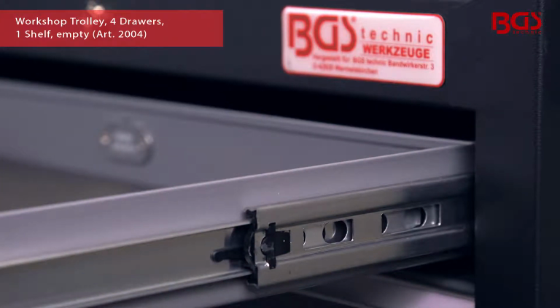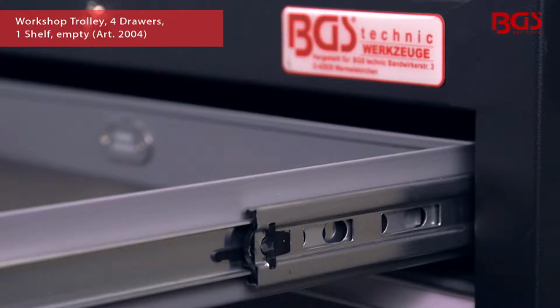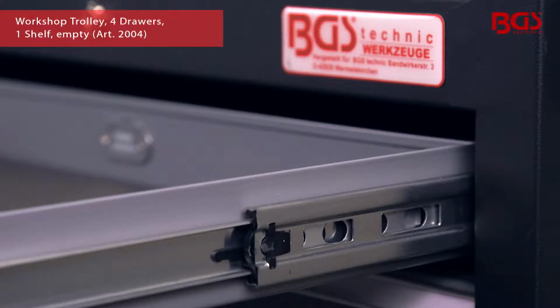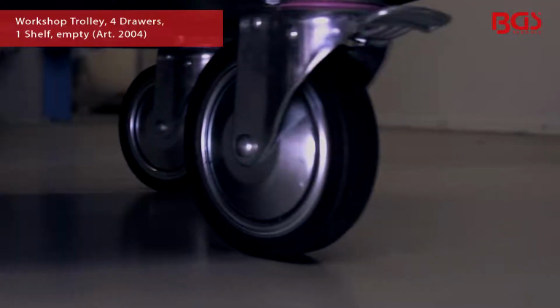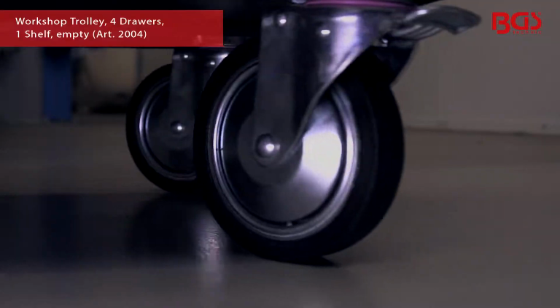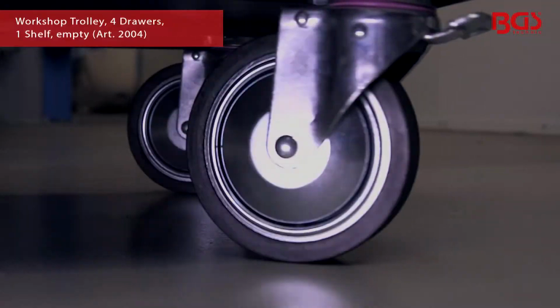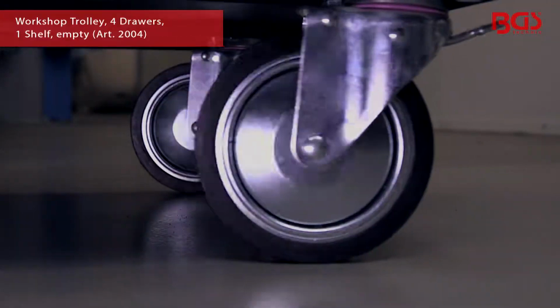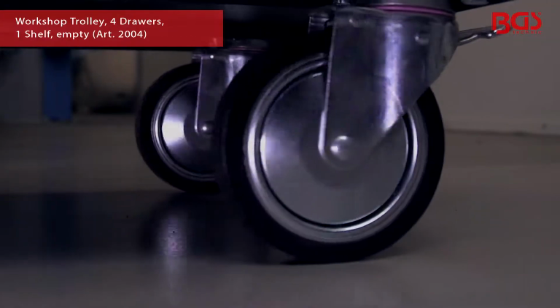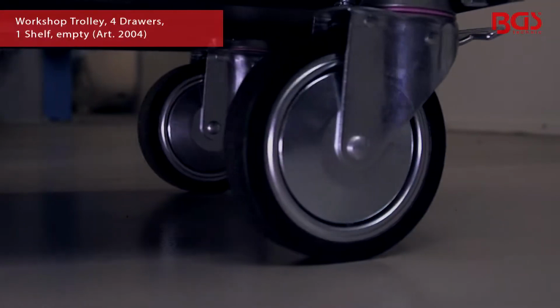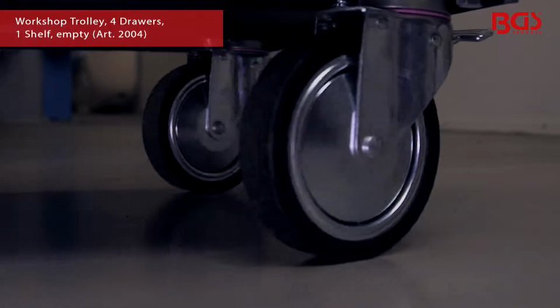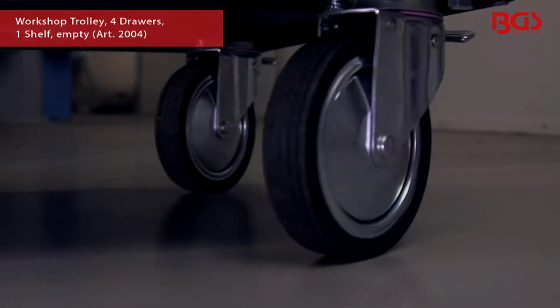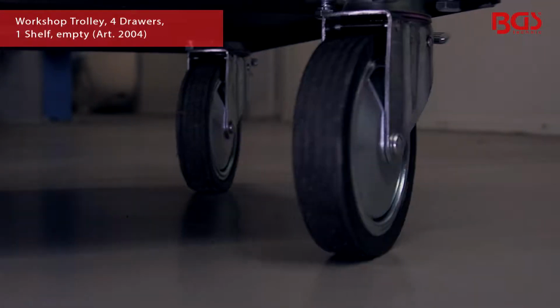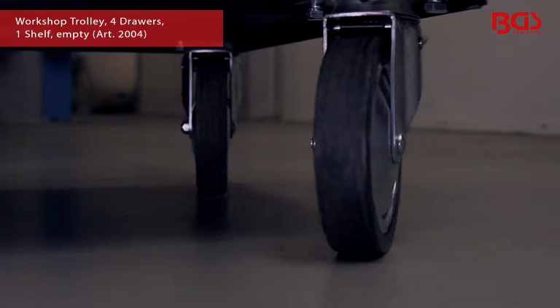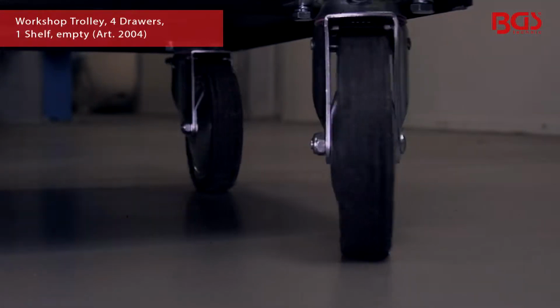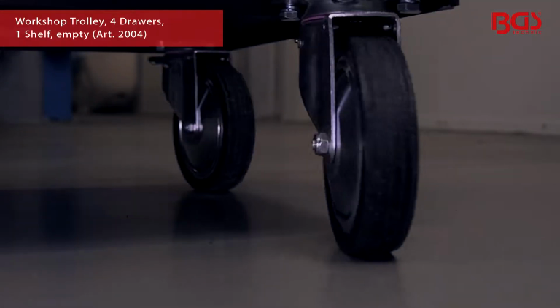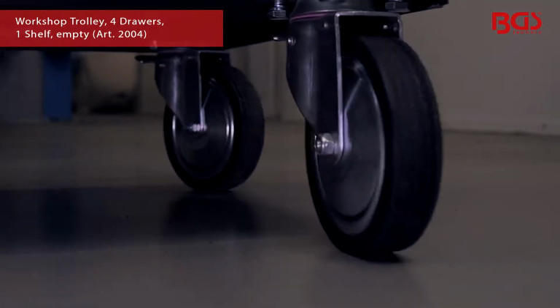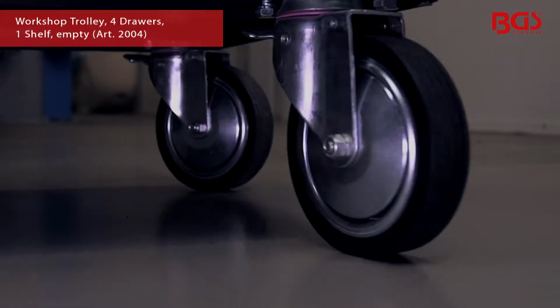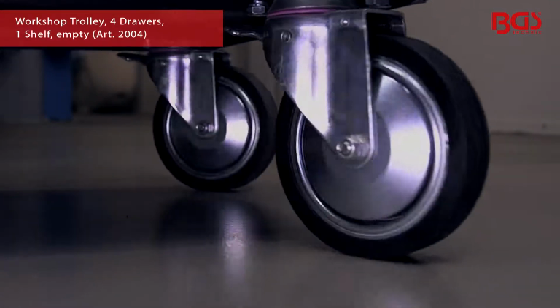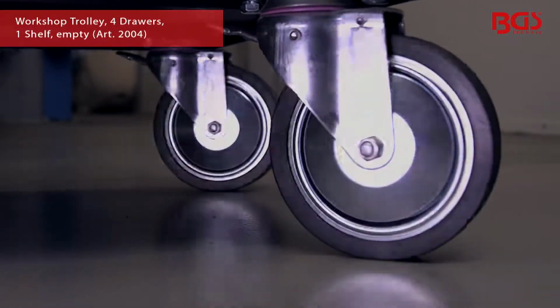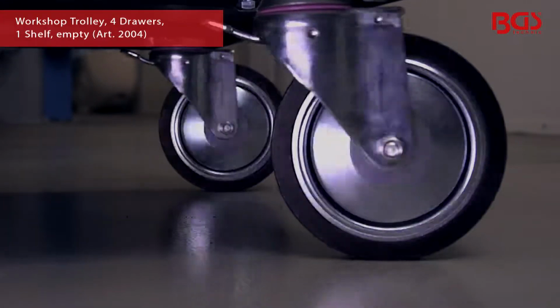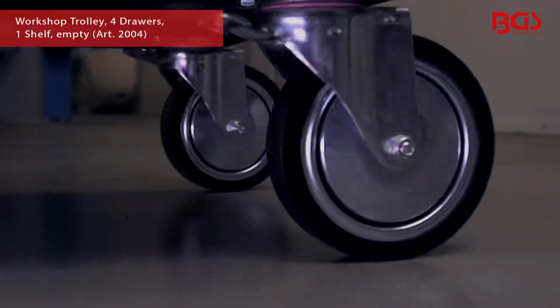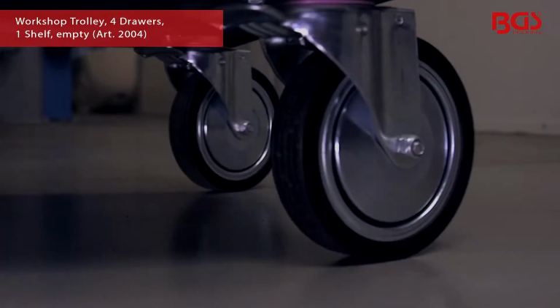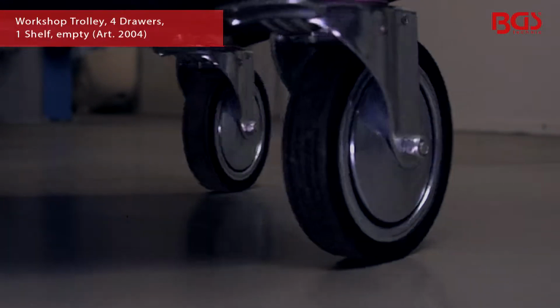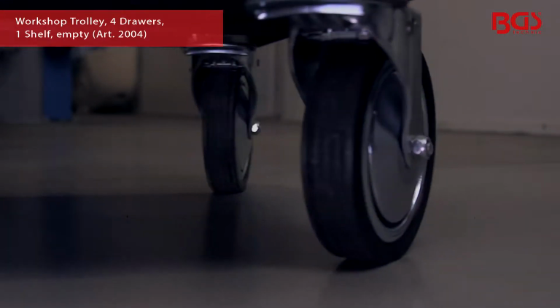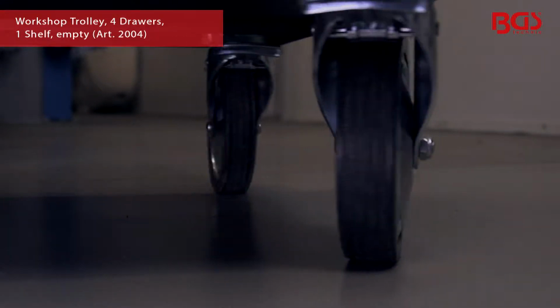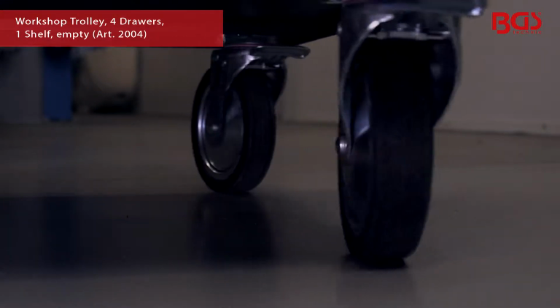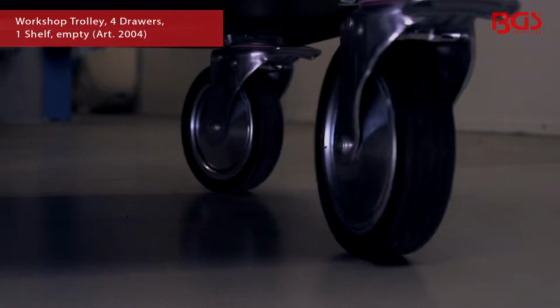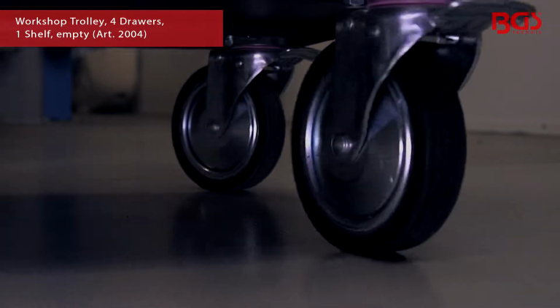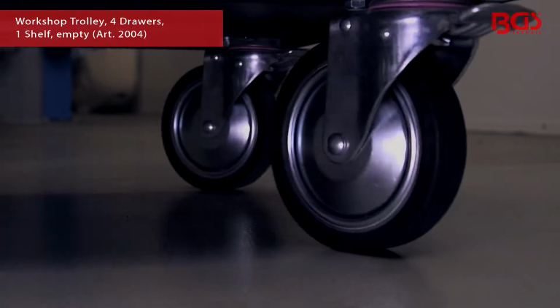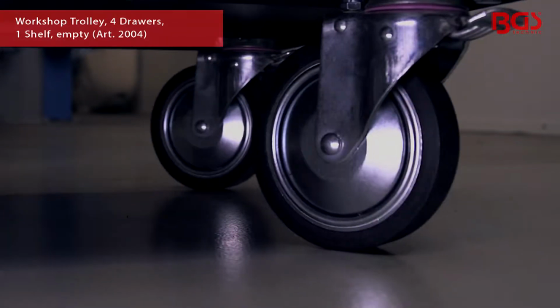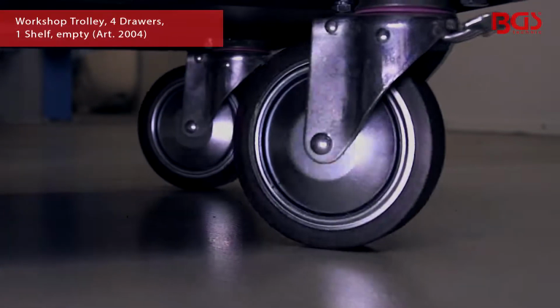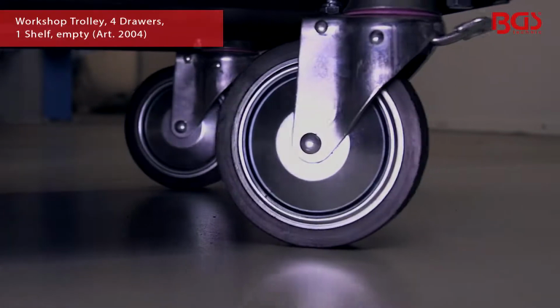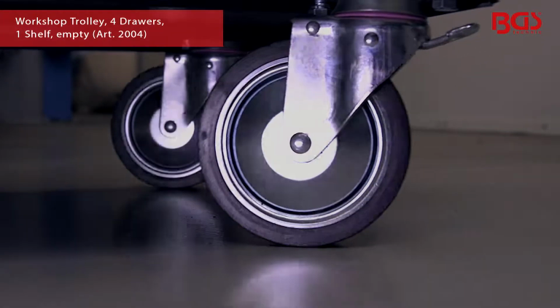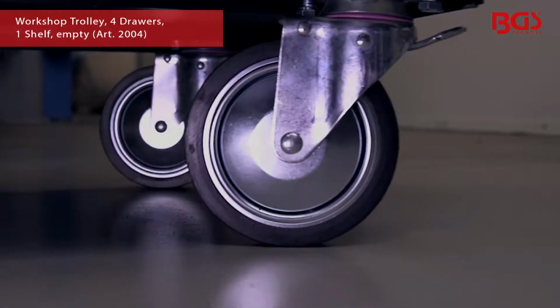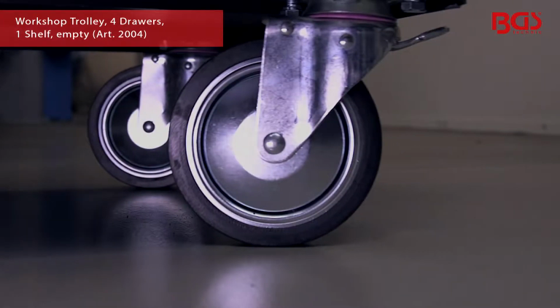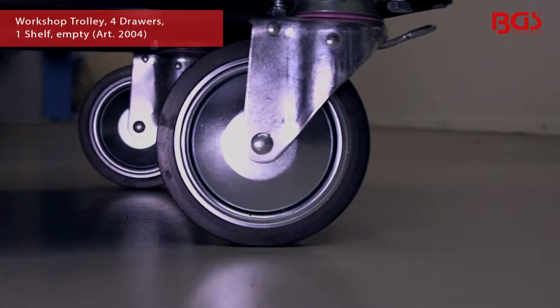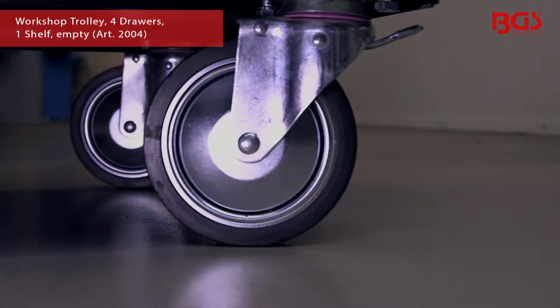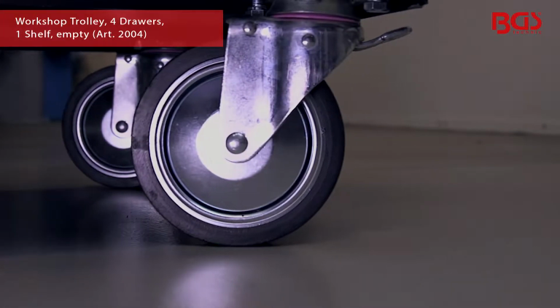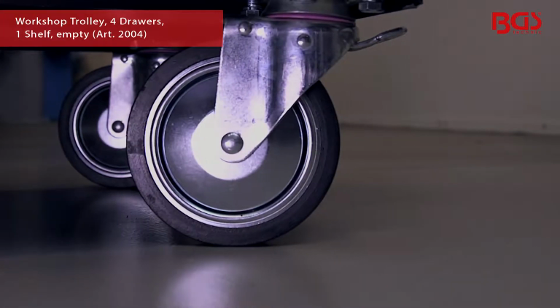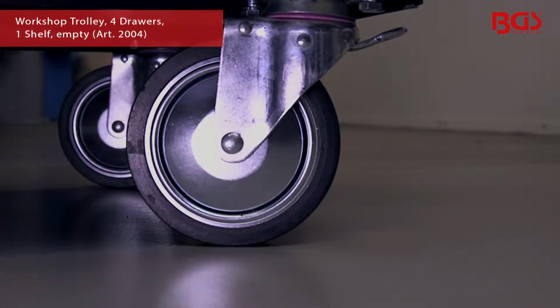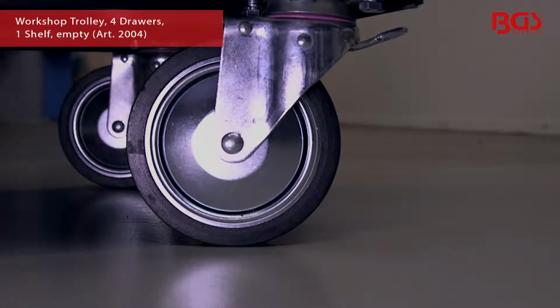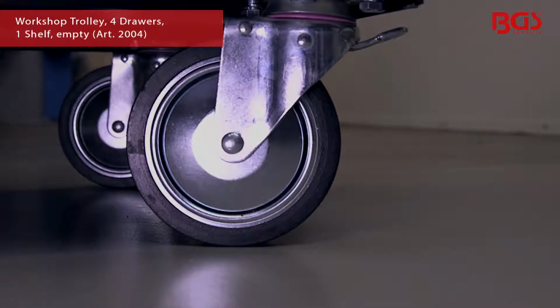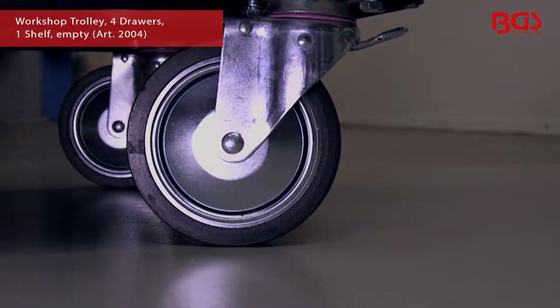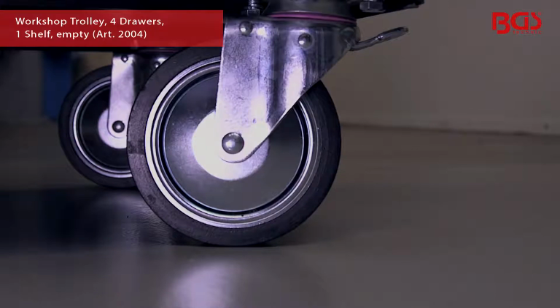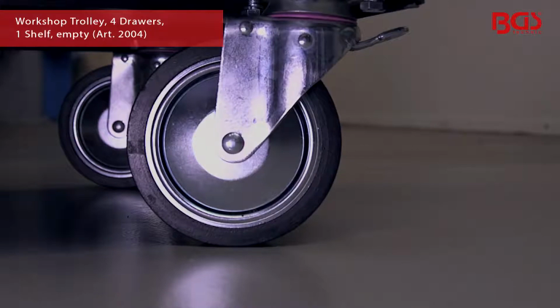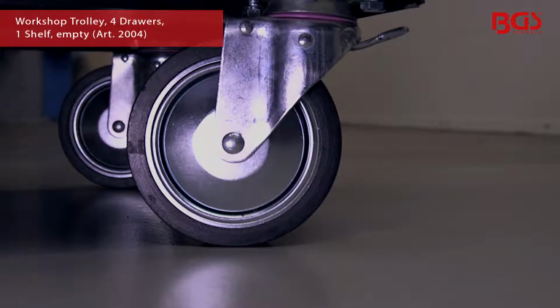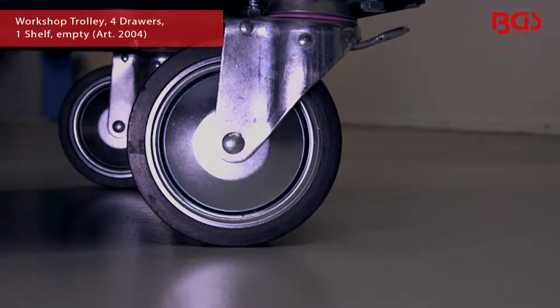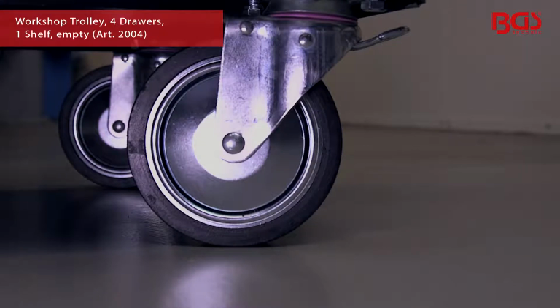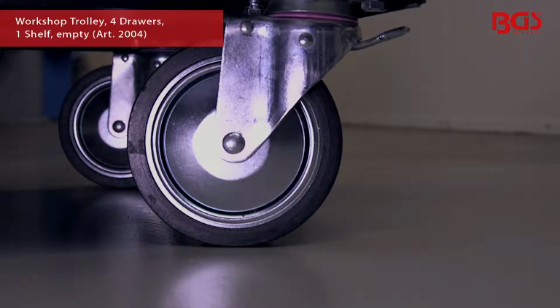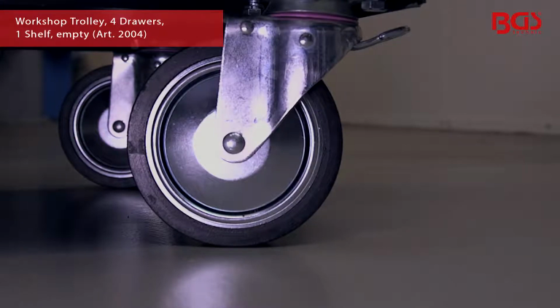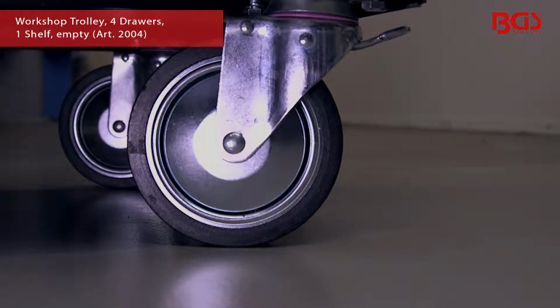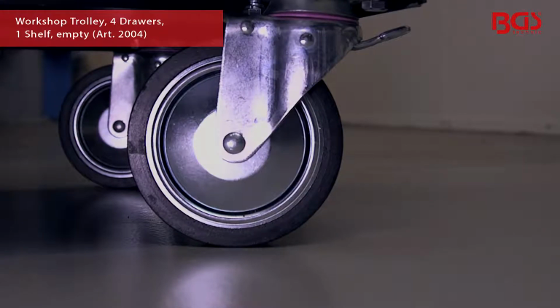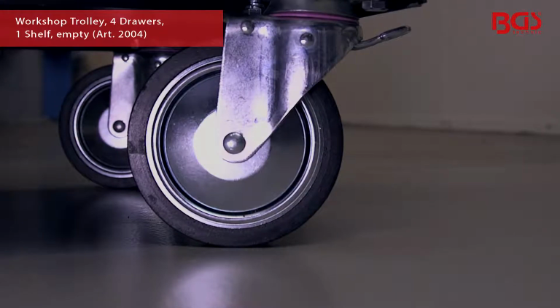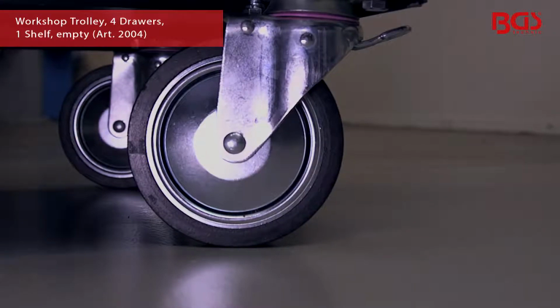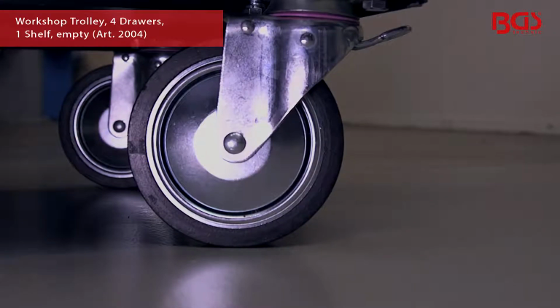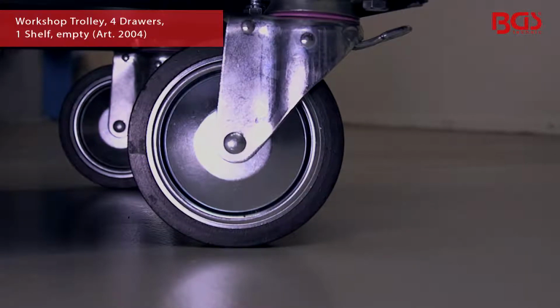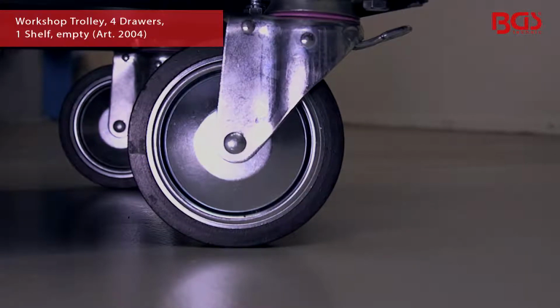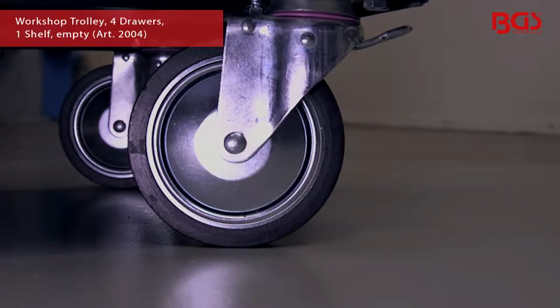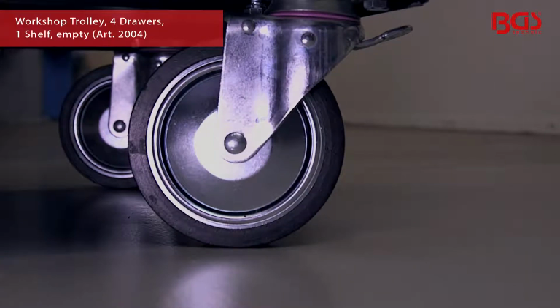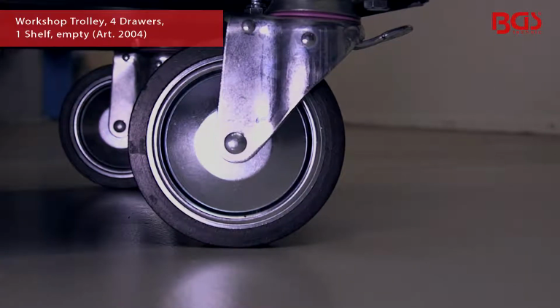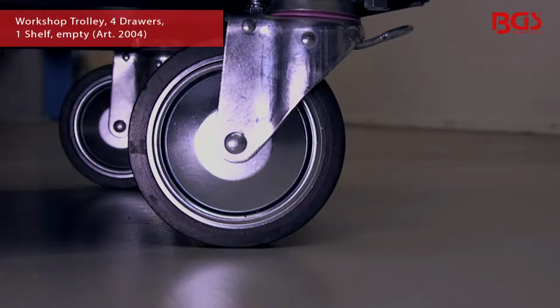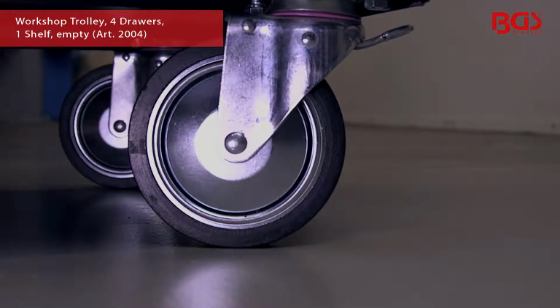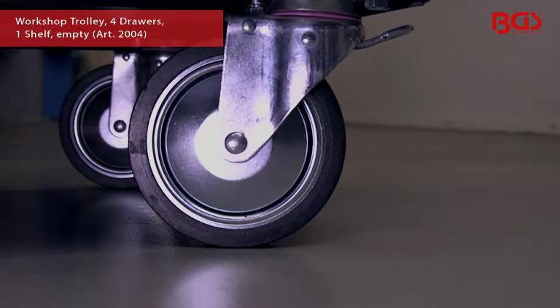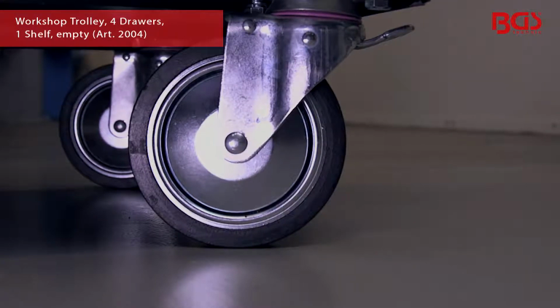Four heavy-duty ball bearing casters are available for easy transportation, two of which can be swiveled and are equipped with a brake.